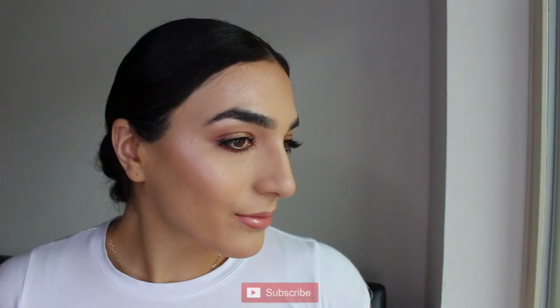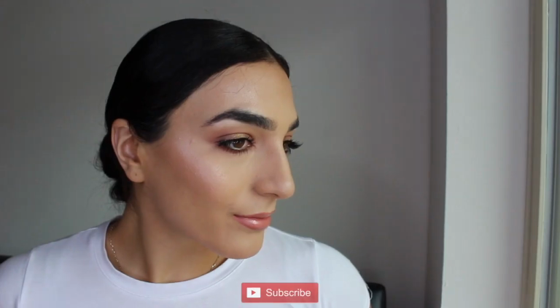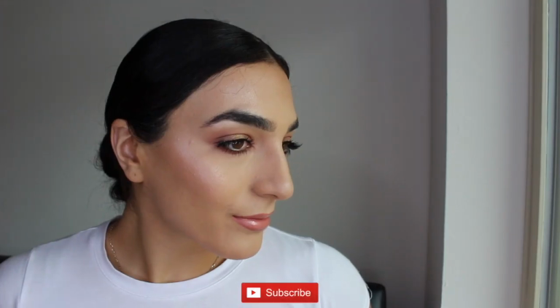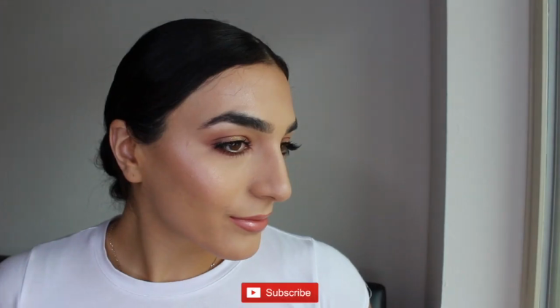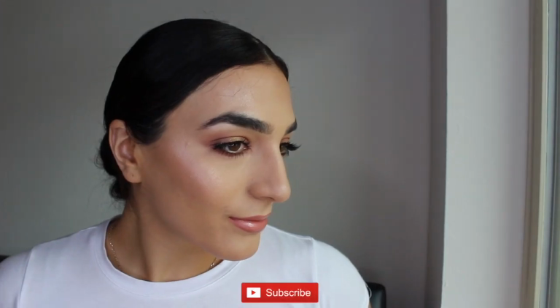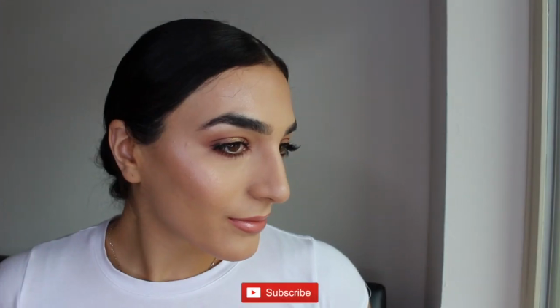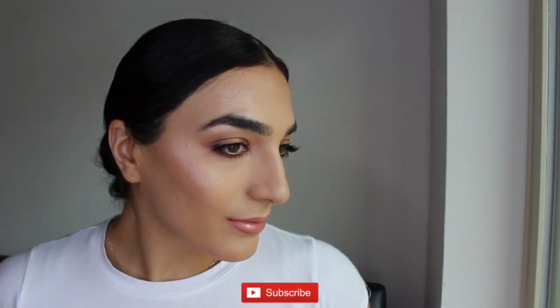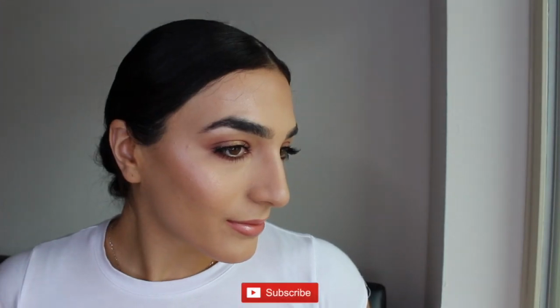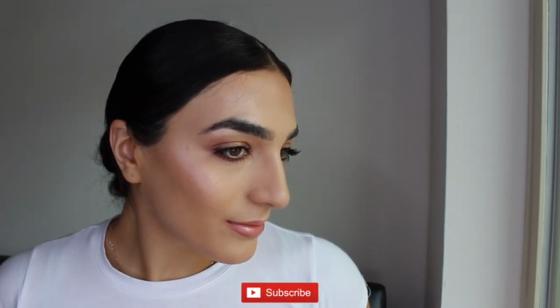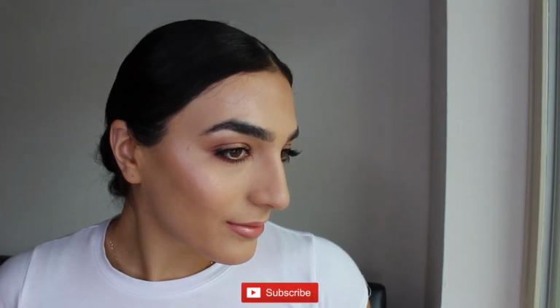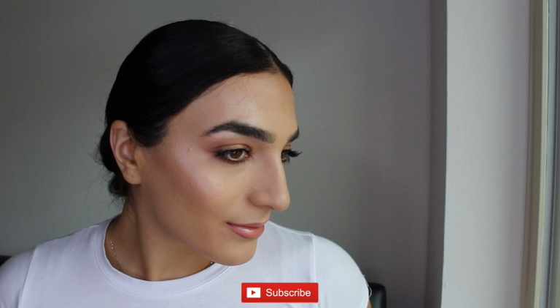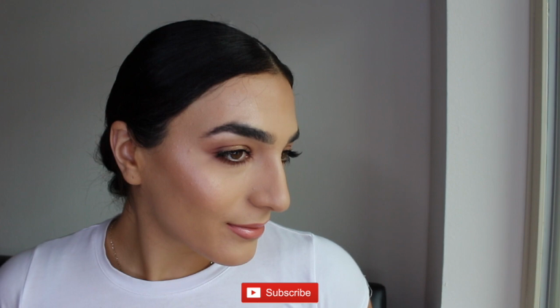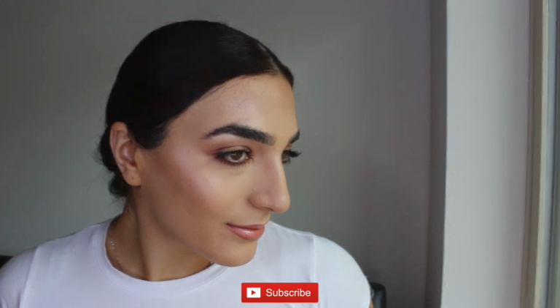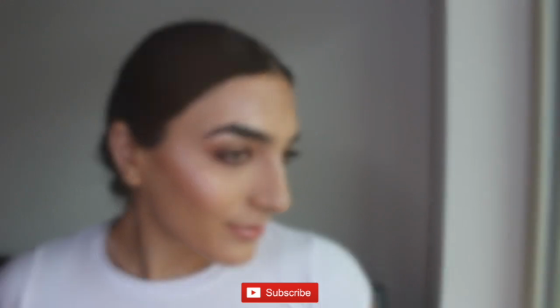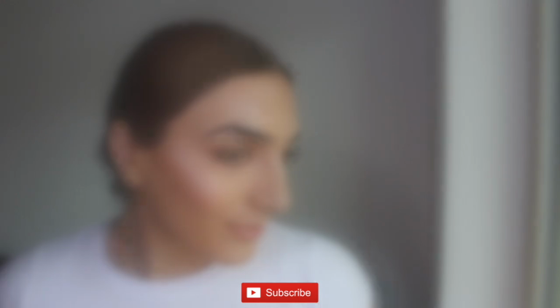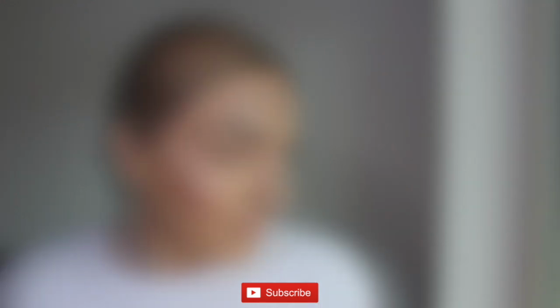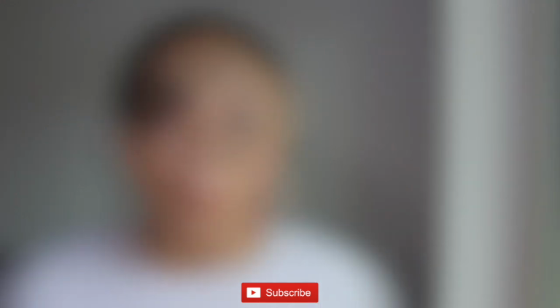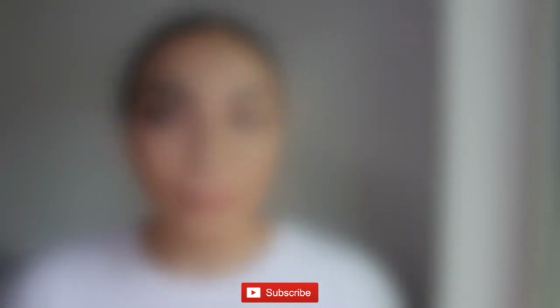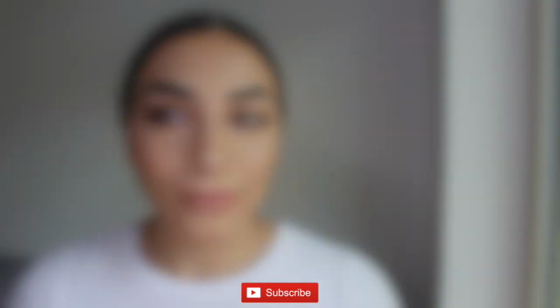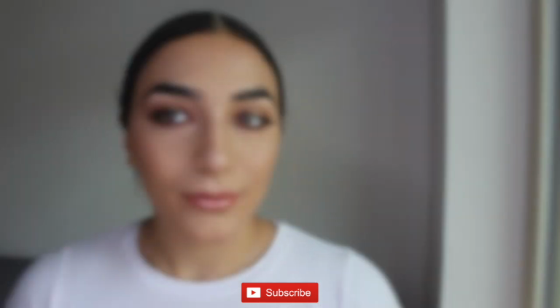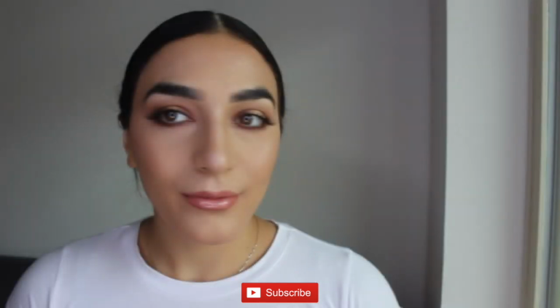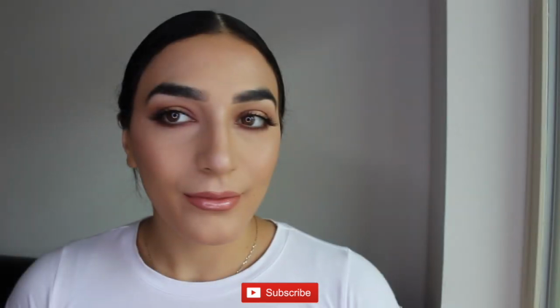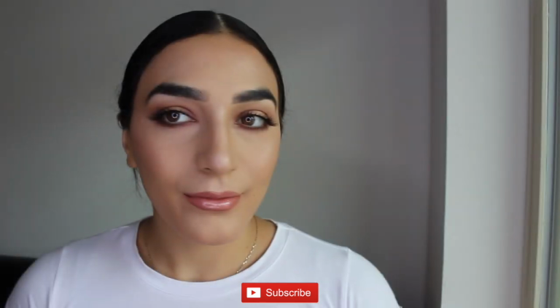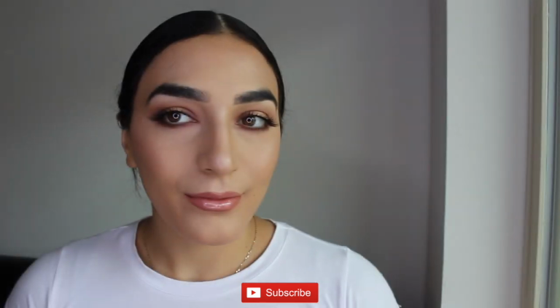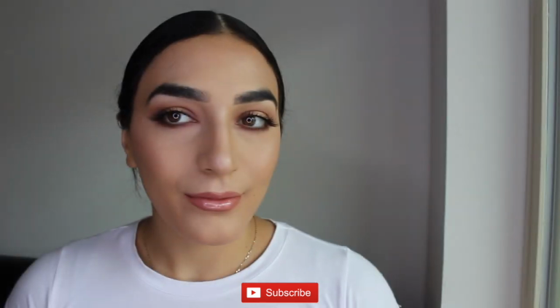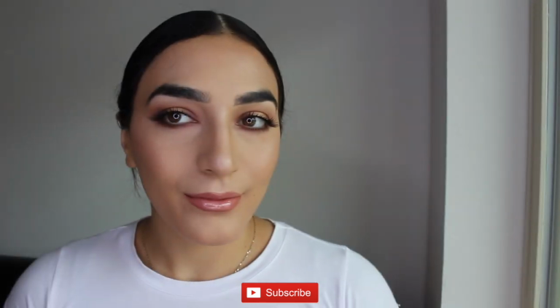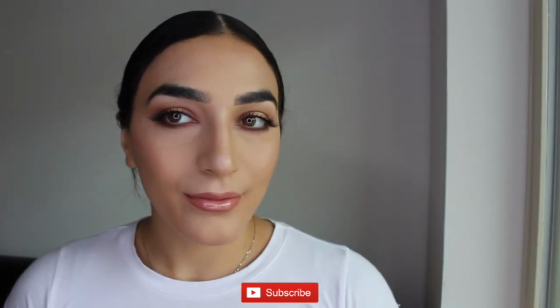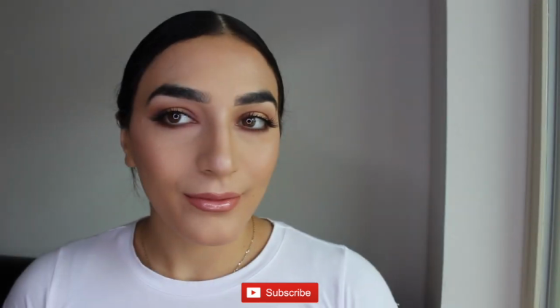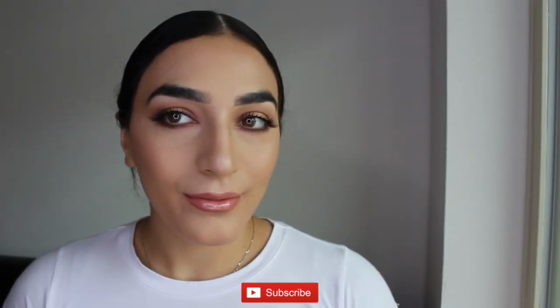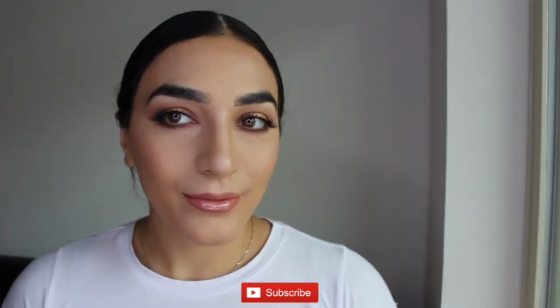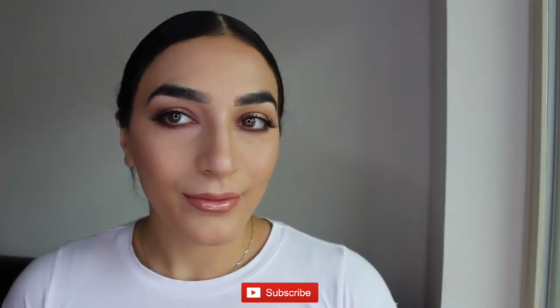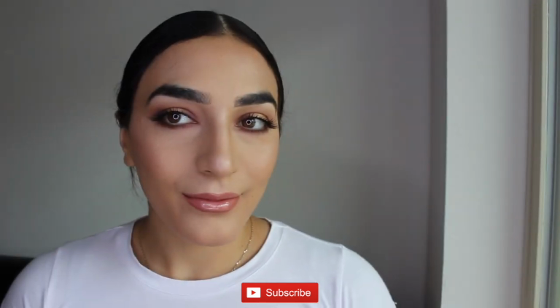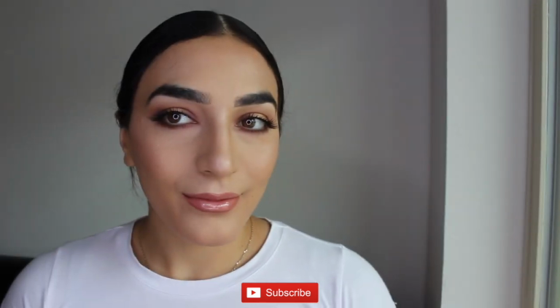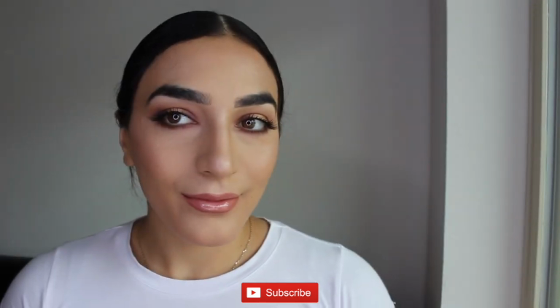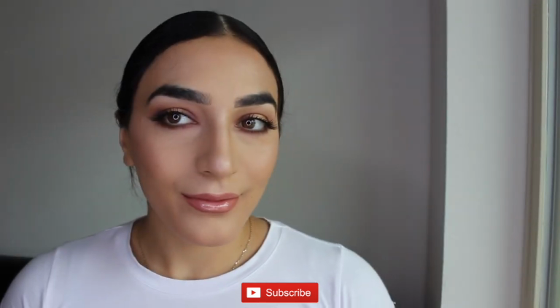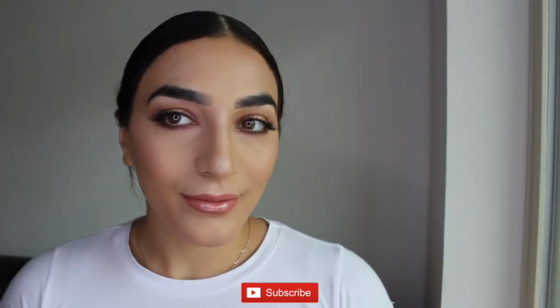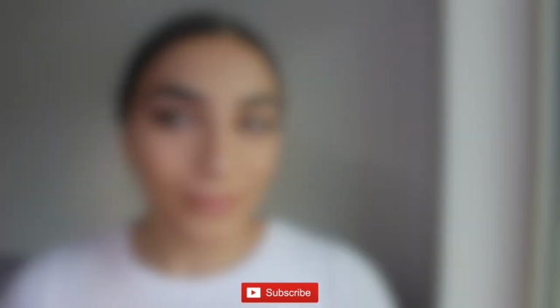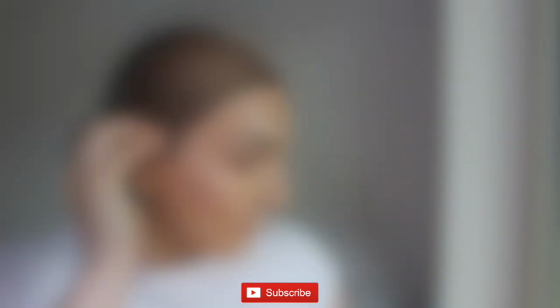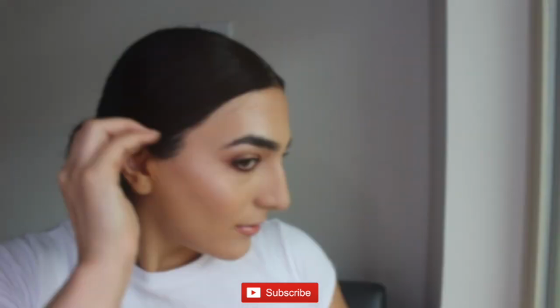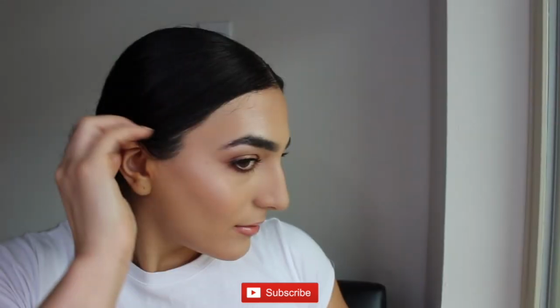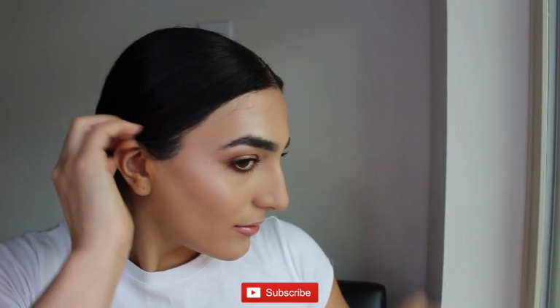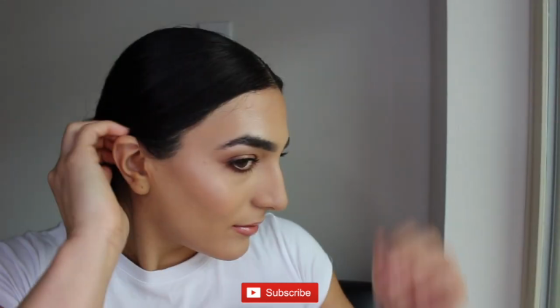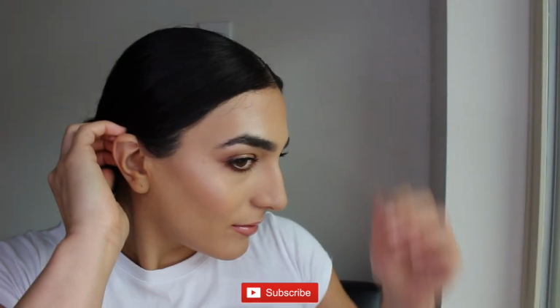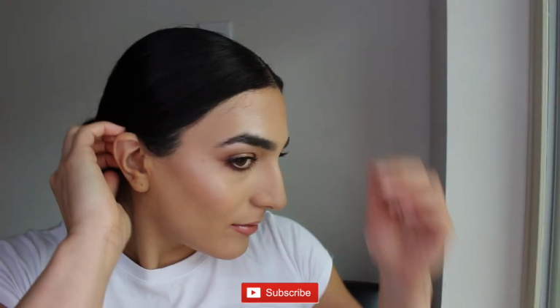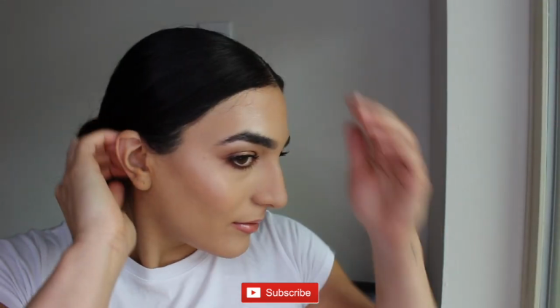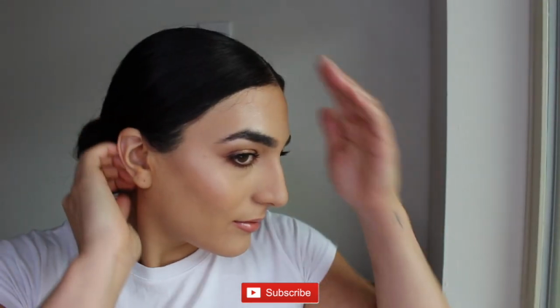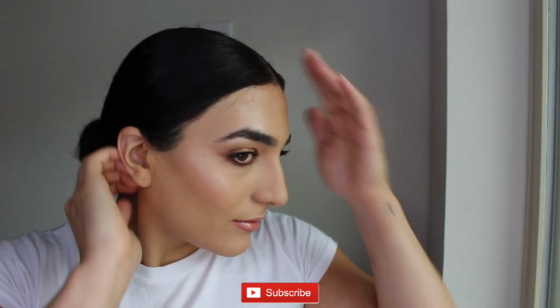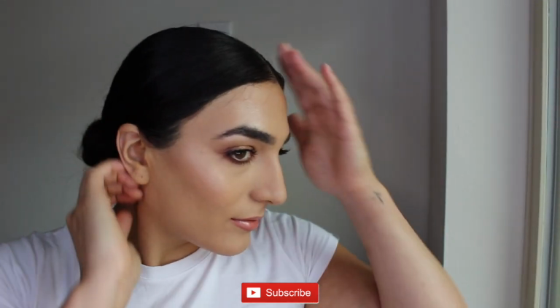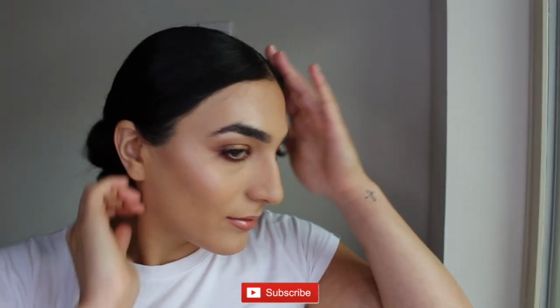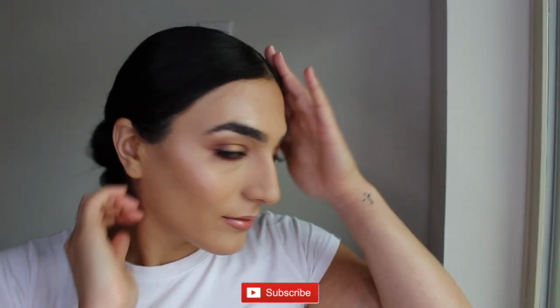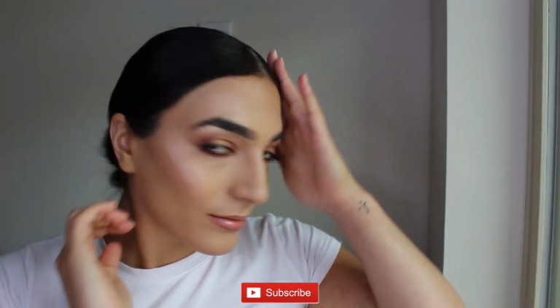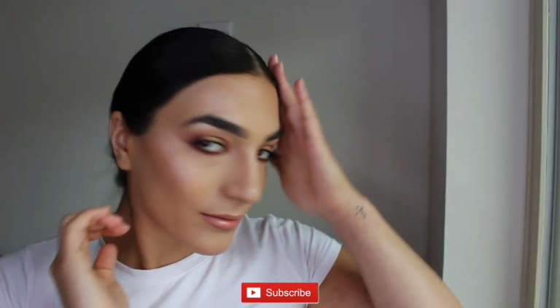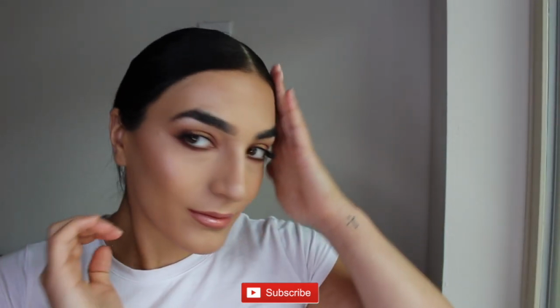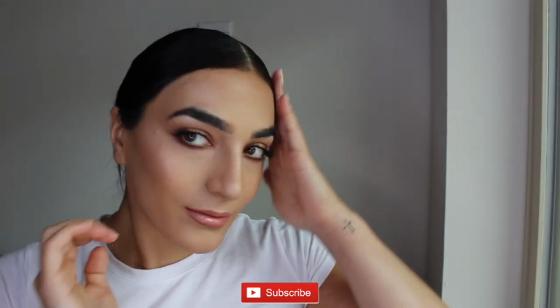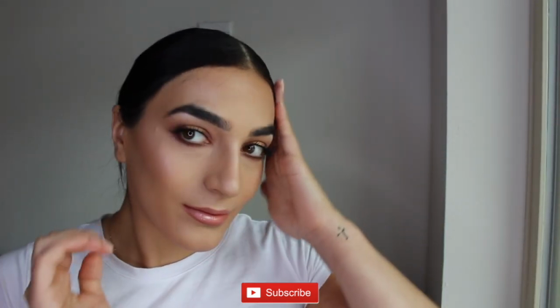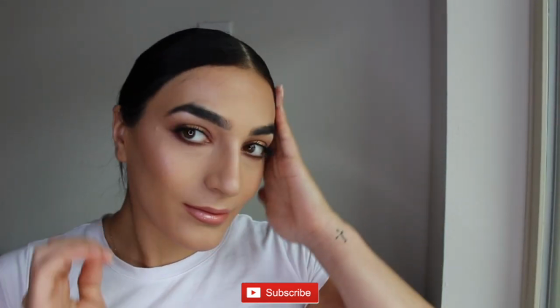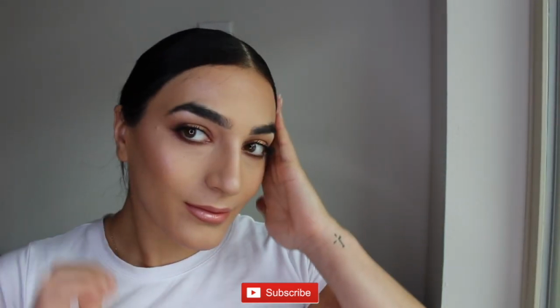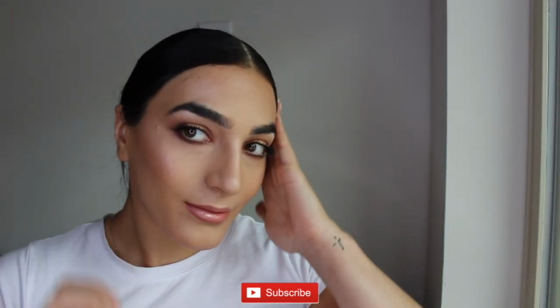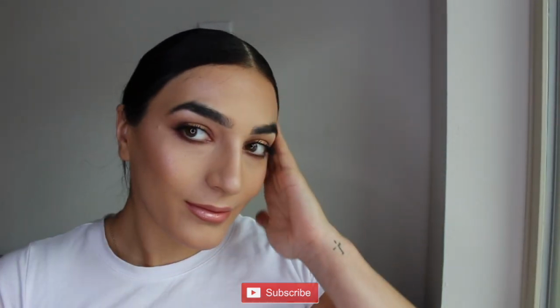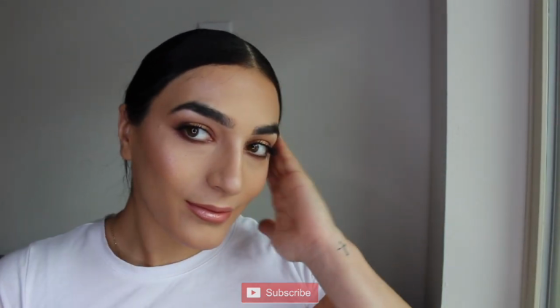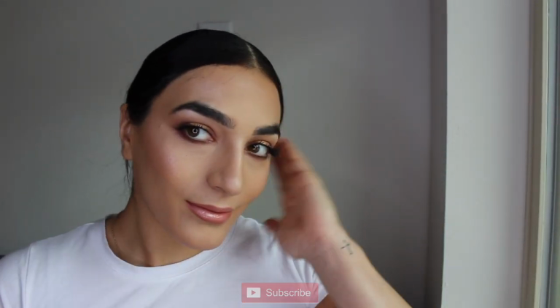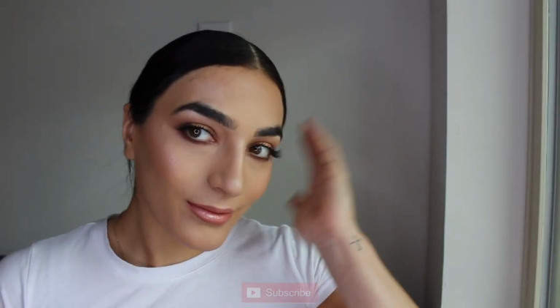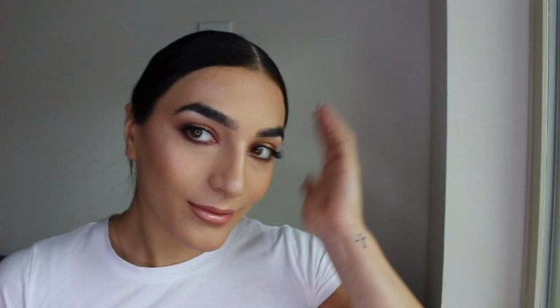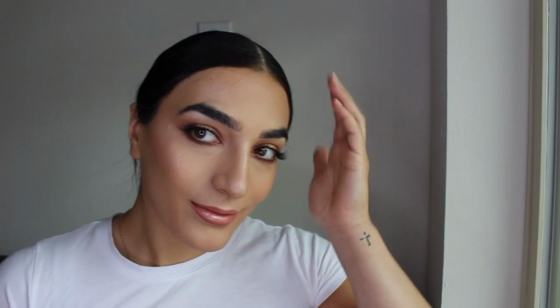Hey guys, welcome back to my channel. In today's video I'm going to be showing you how I achieve this fall makeup look, so let's get started.